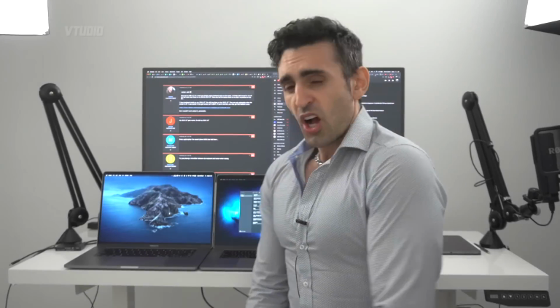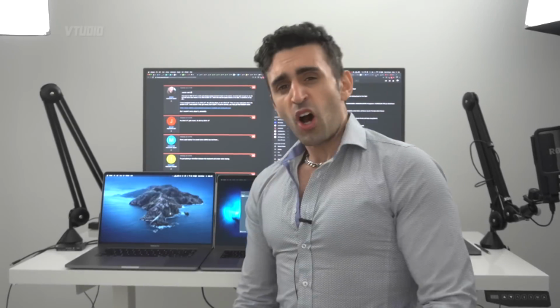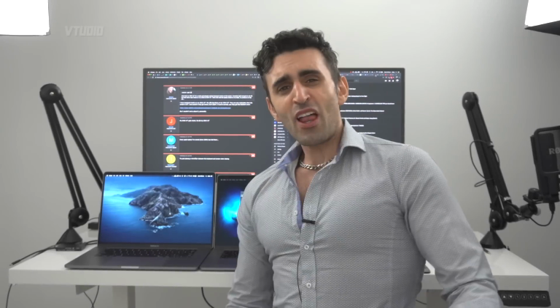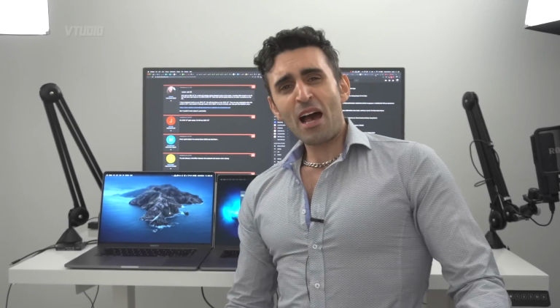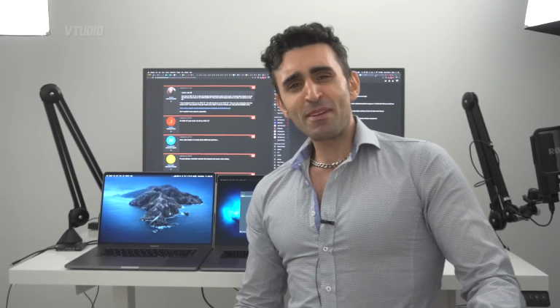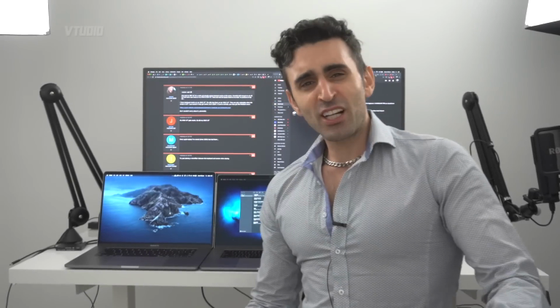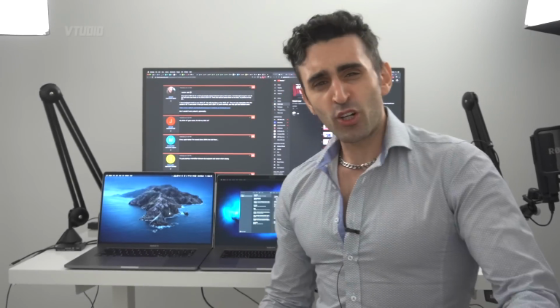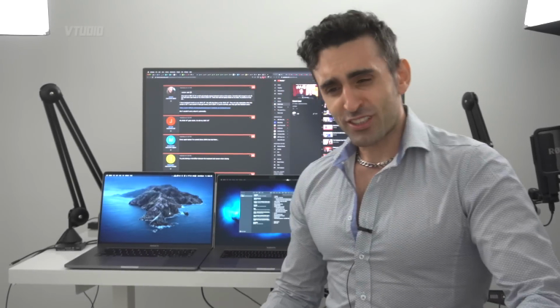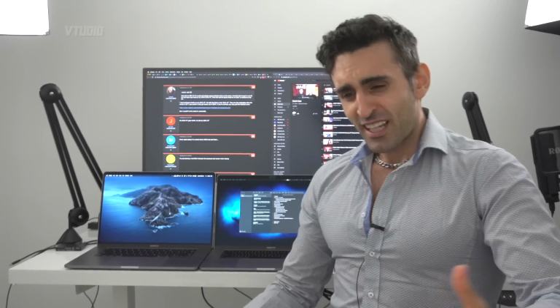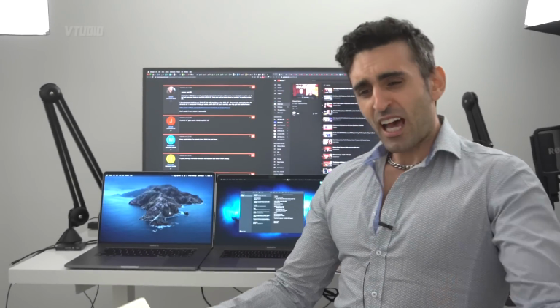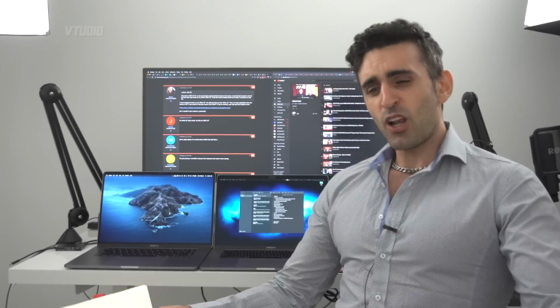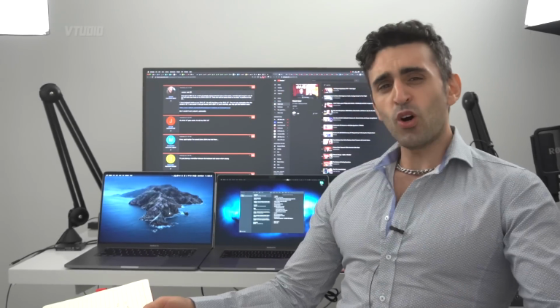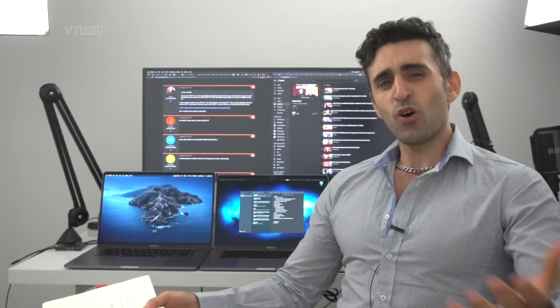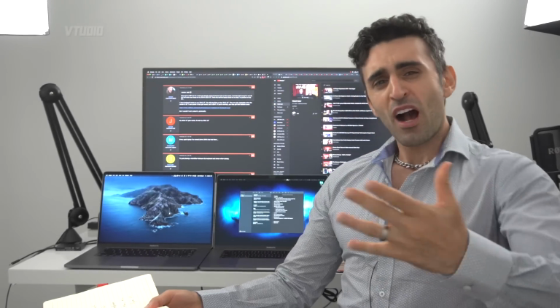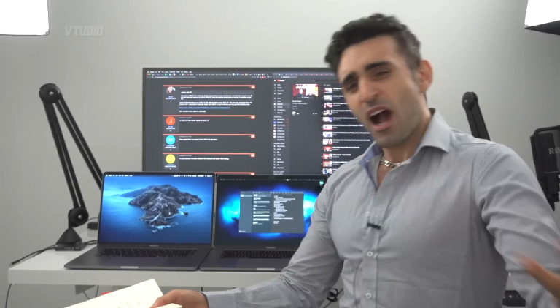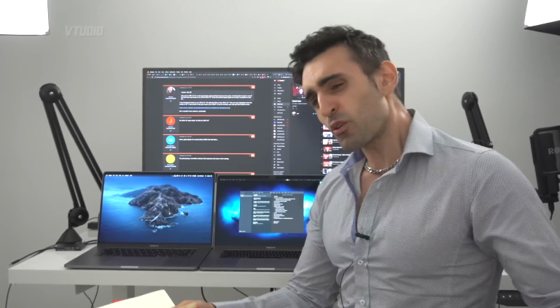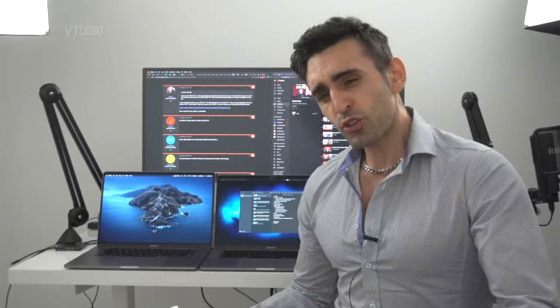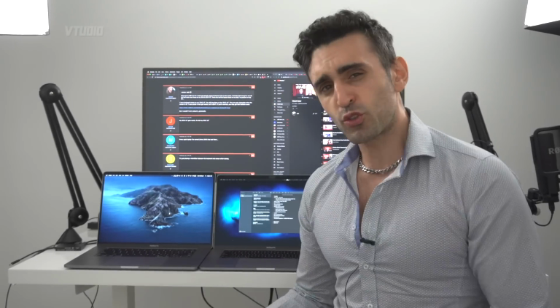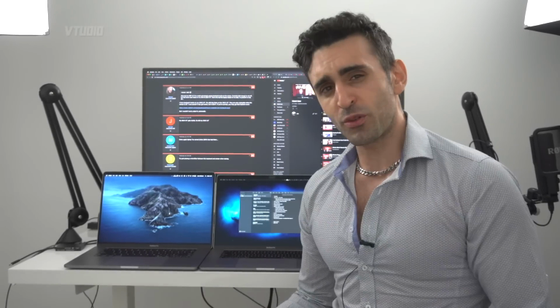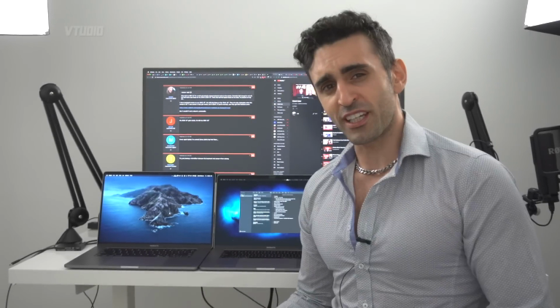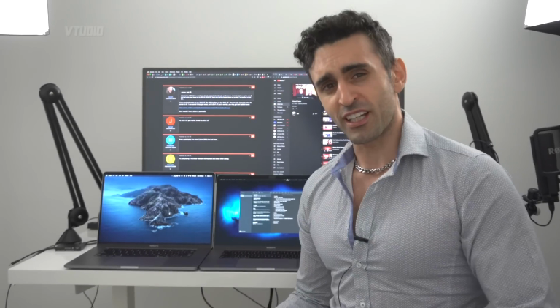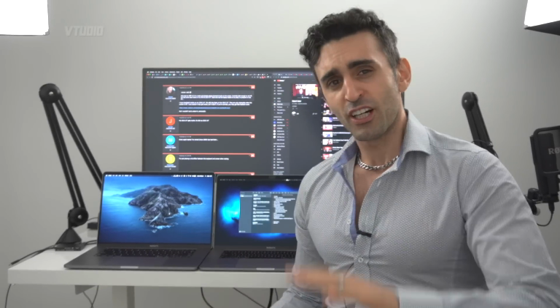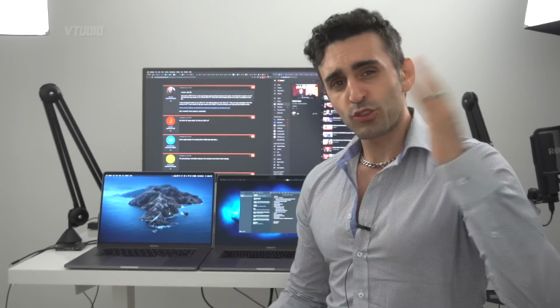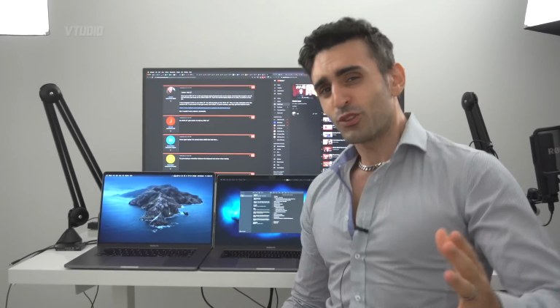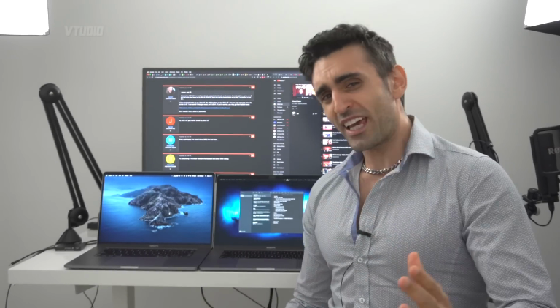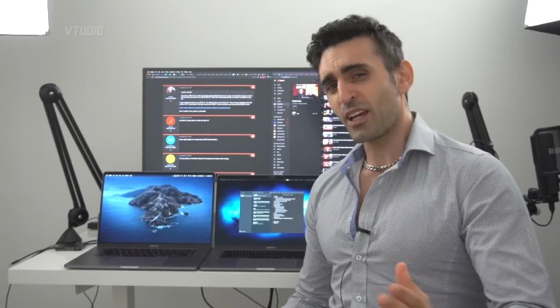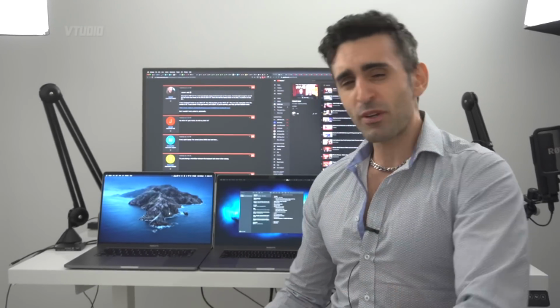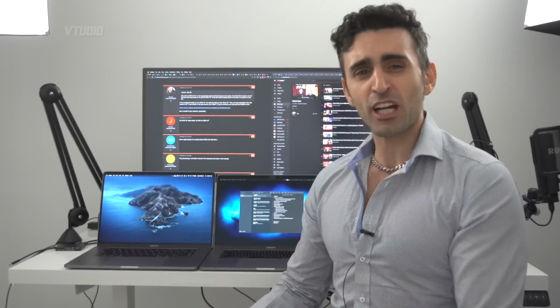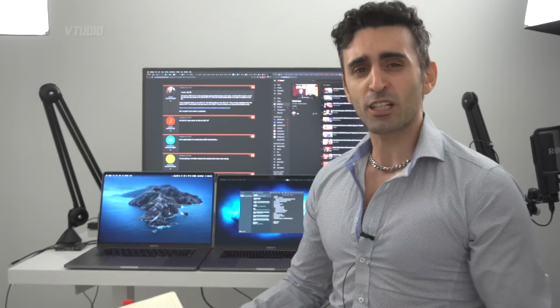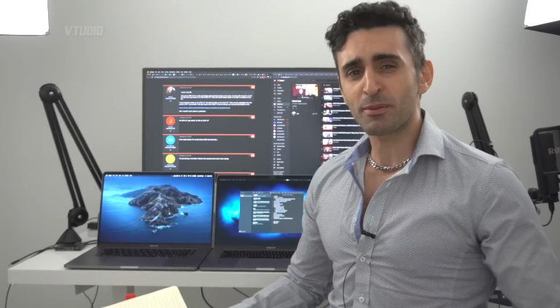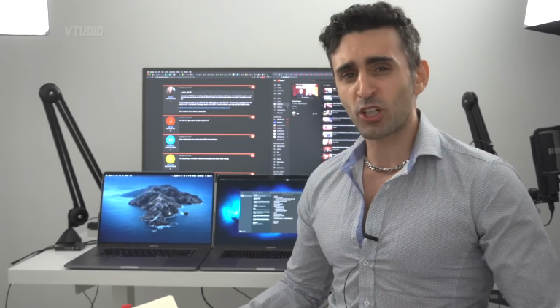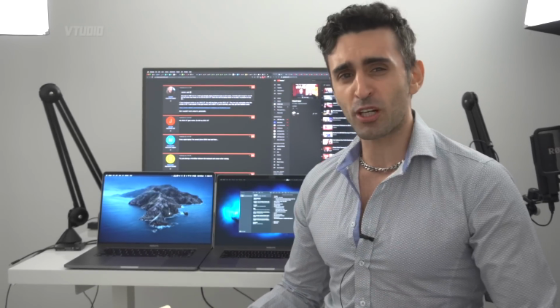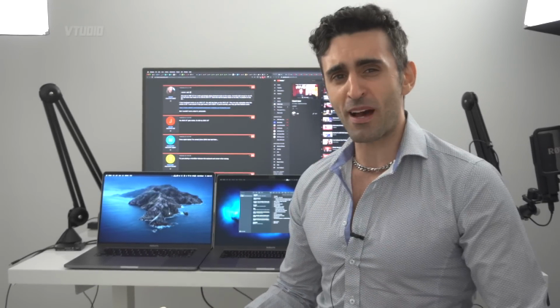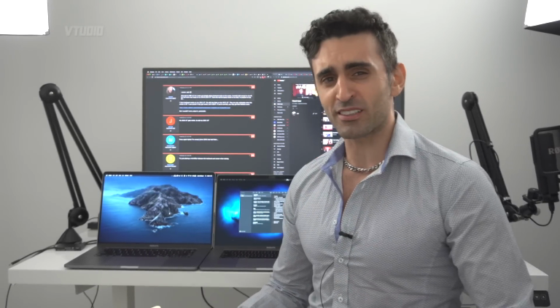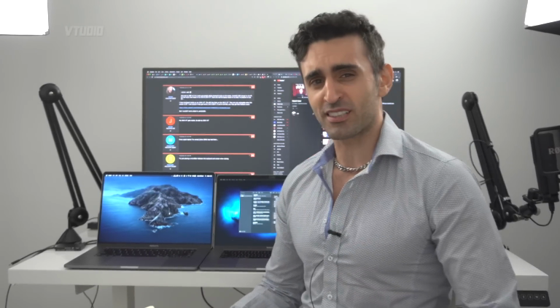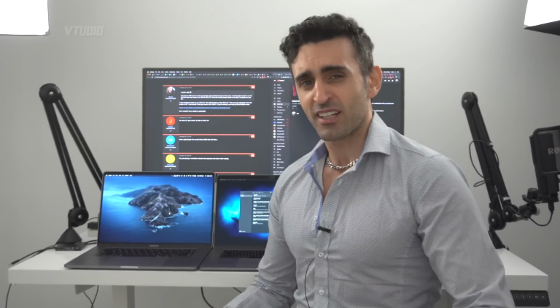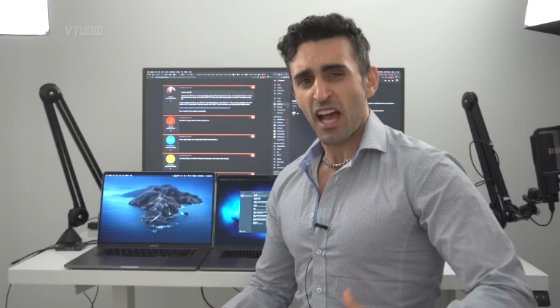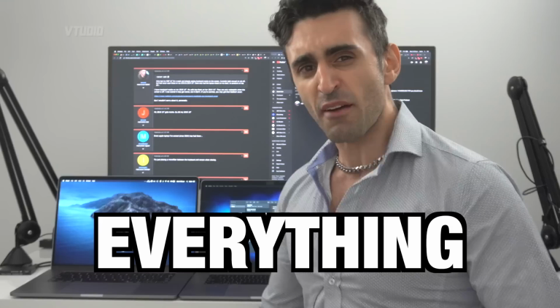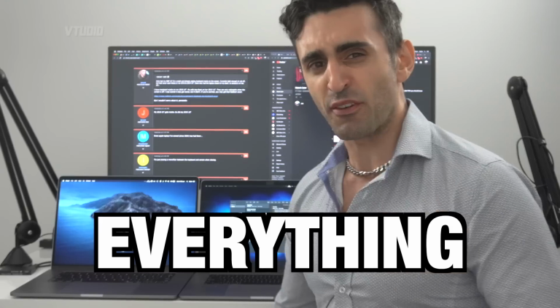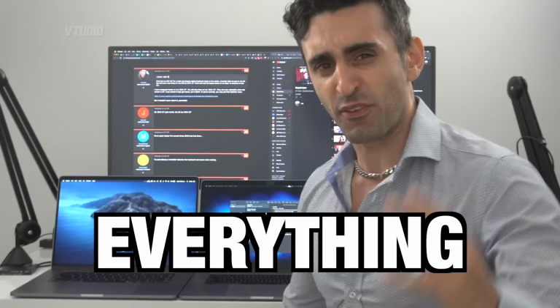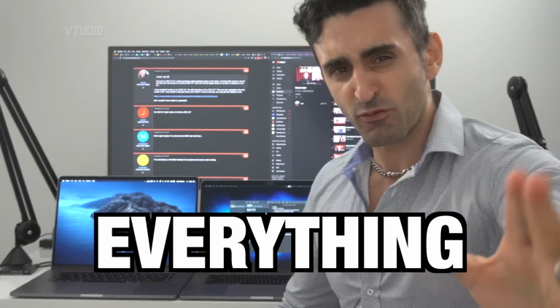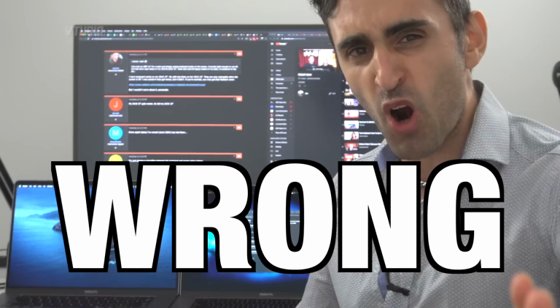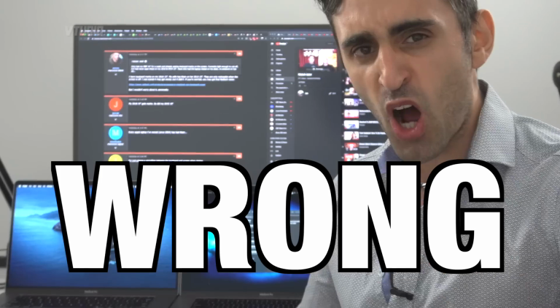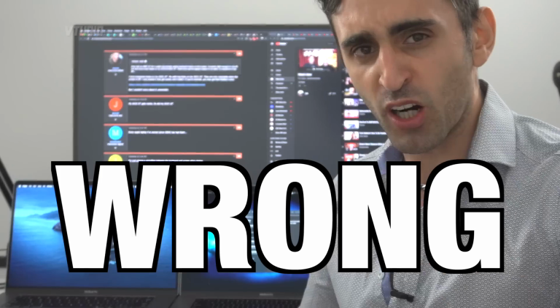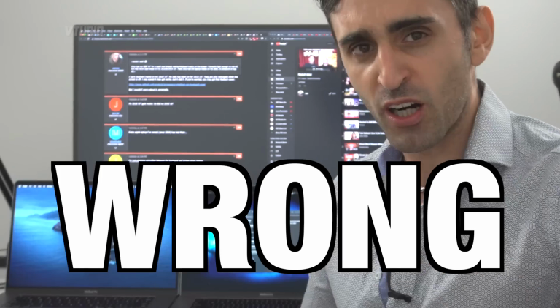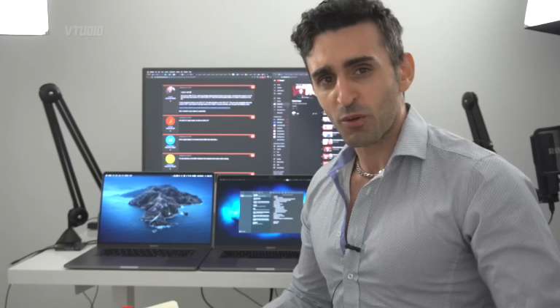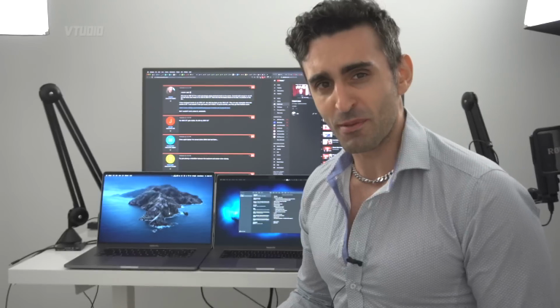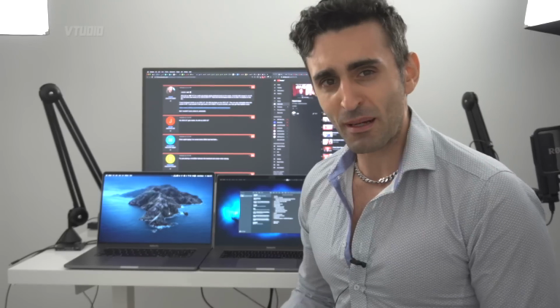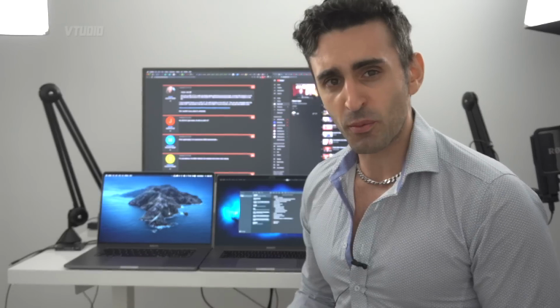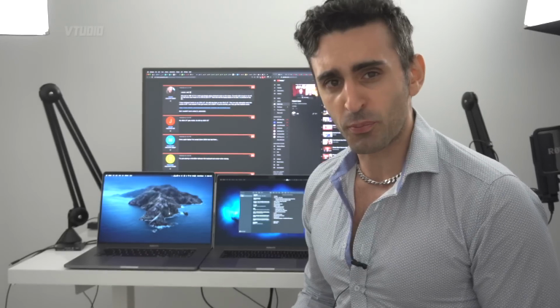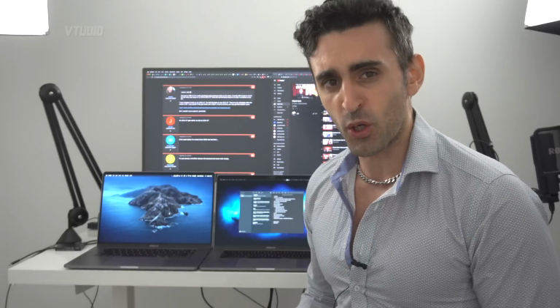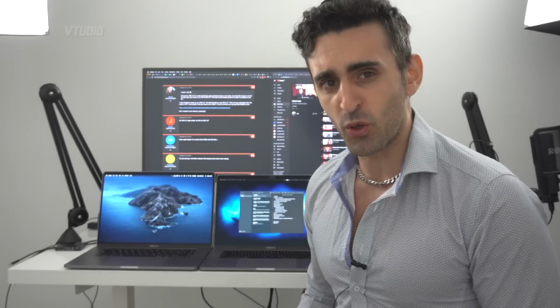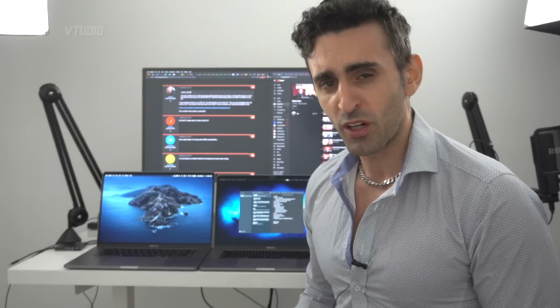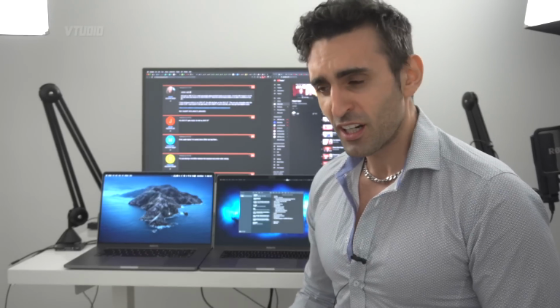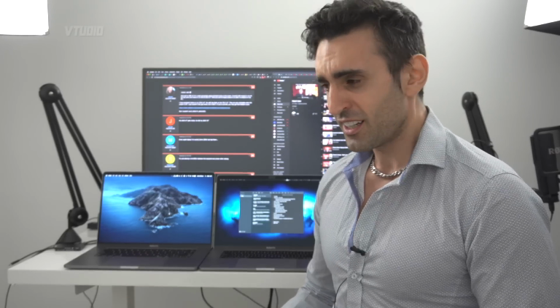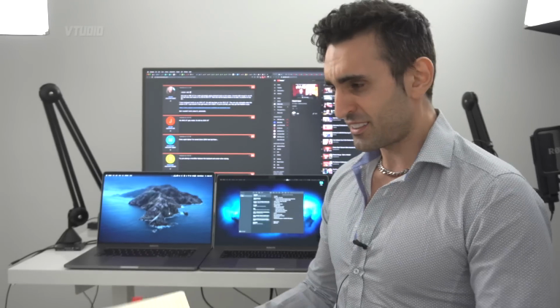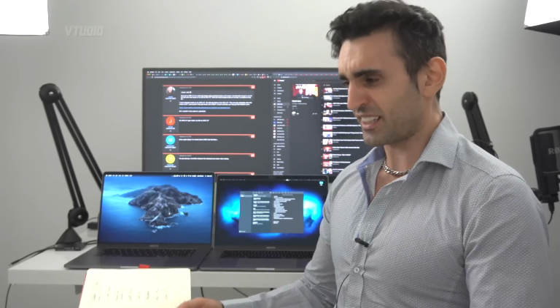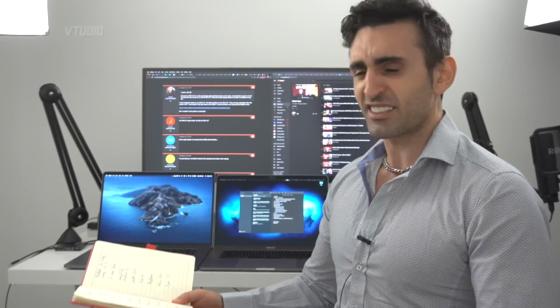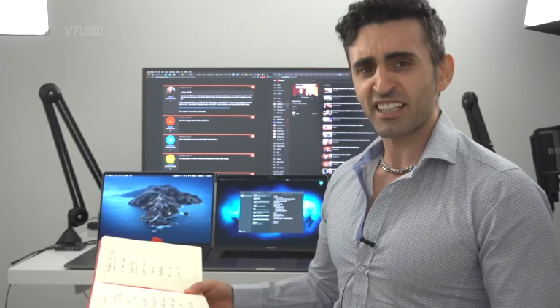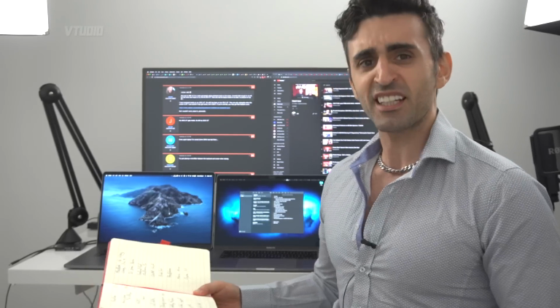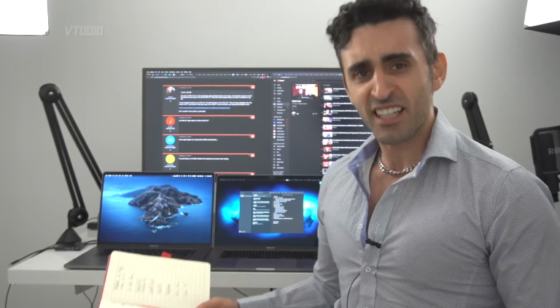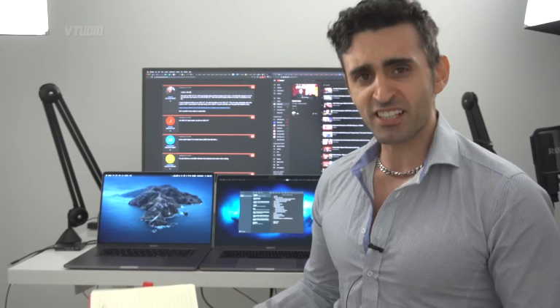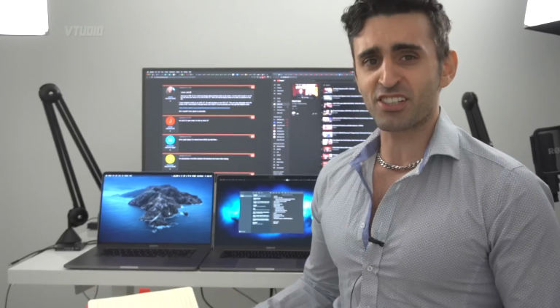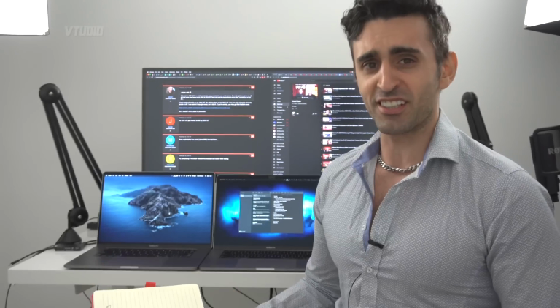Hola amigos! Hello! How are you doing? Today we are going to be talking about everything wrong with the MacBook Pro 16 inches.